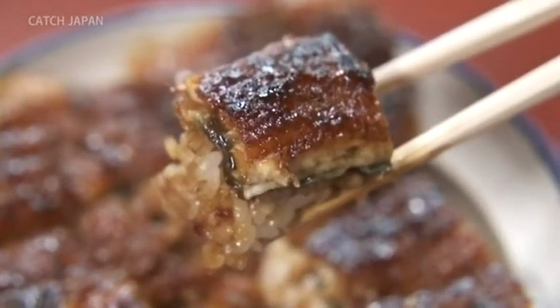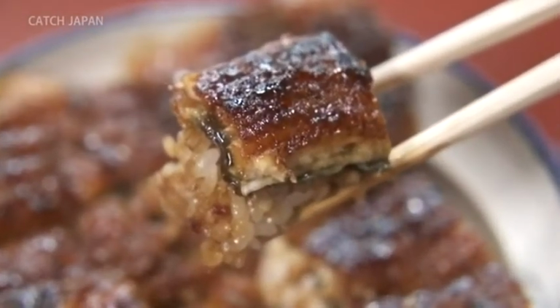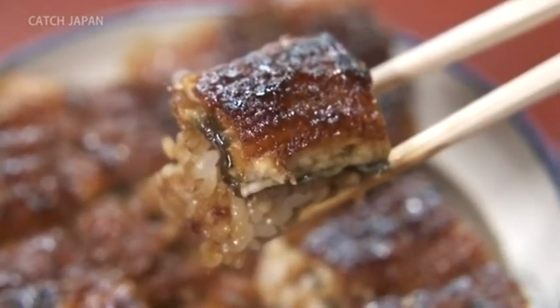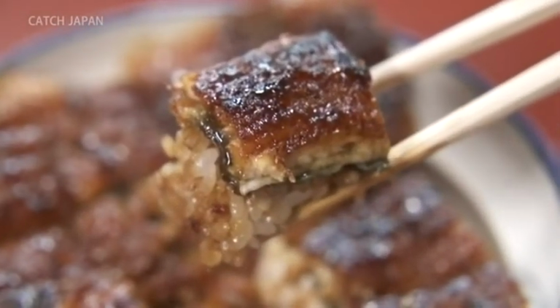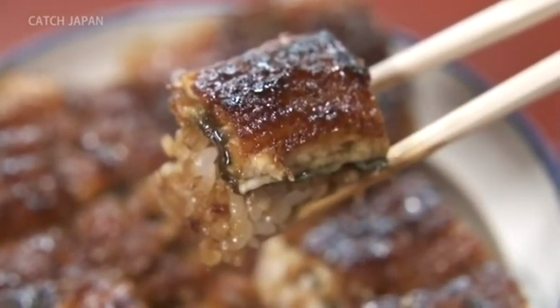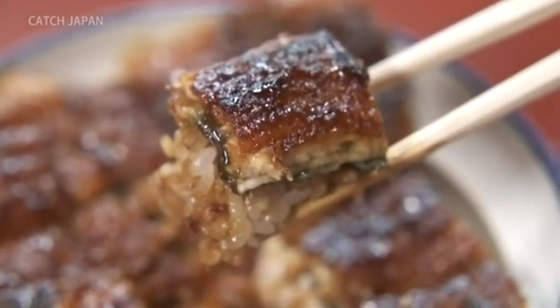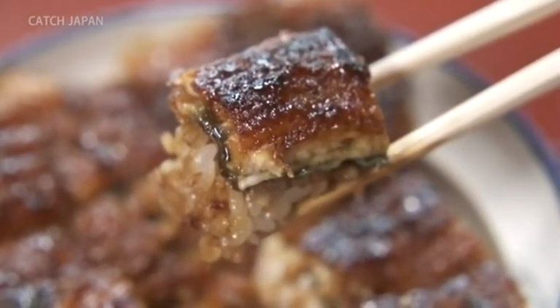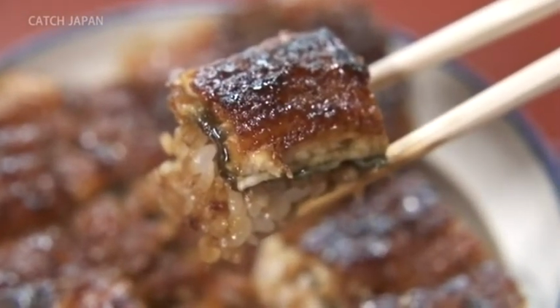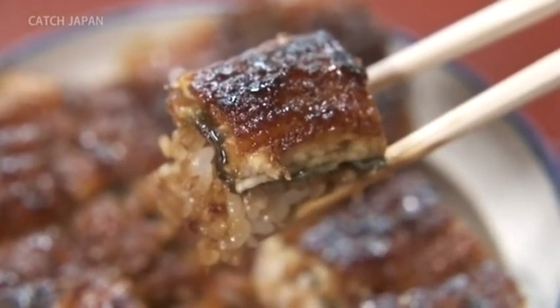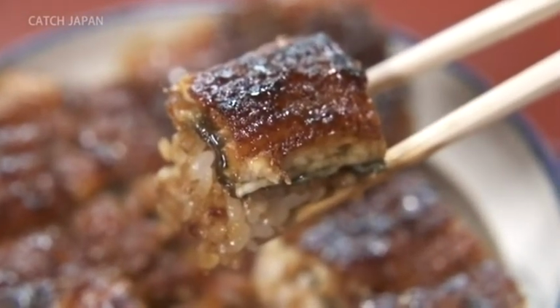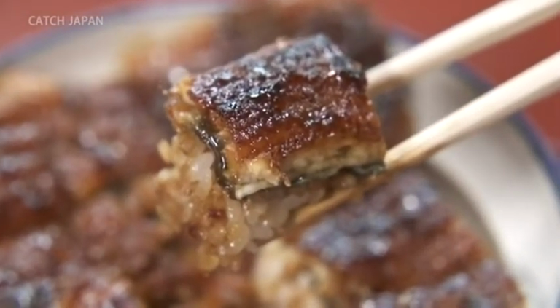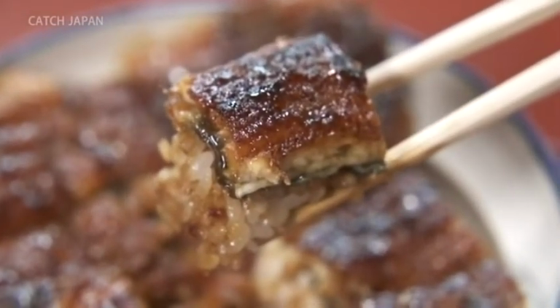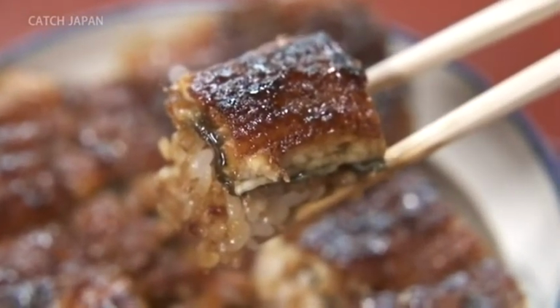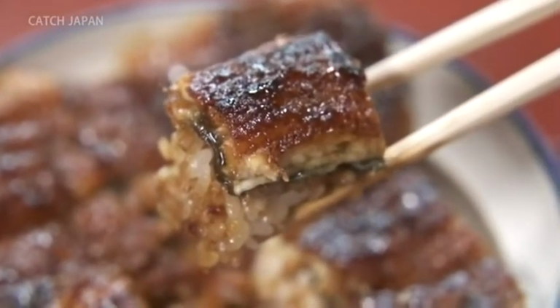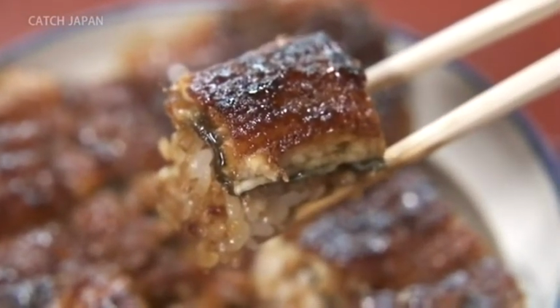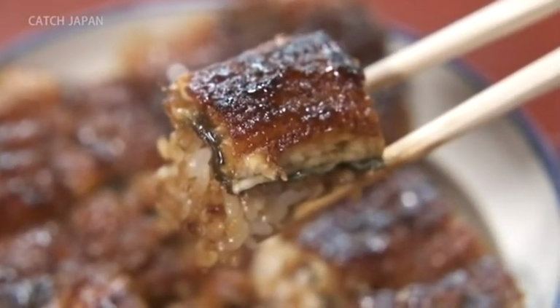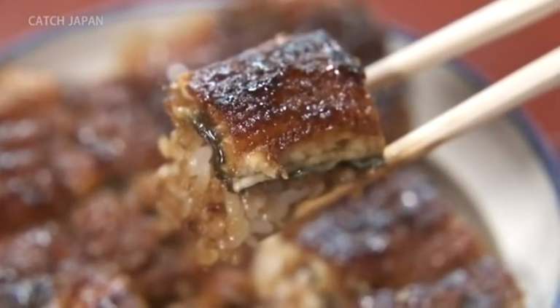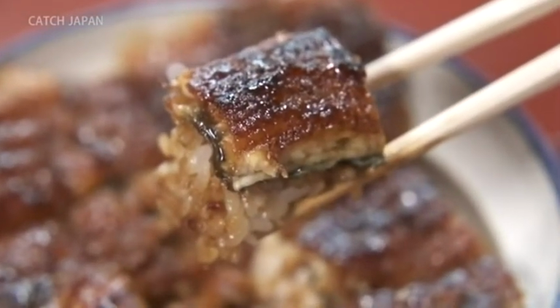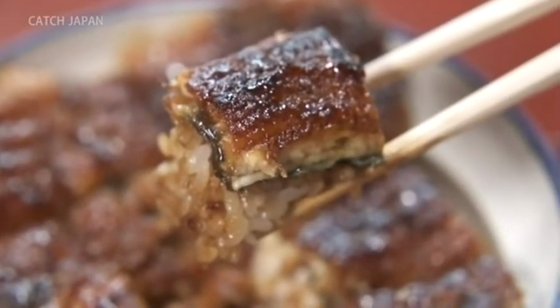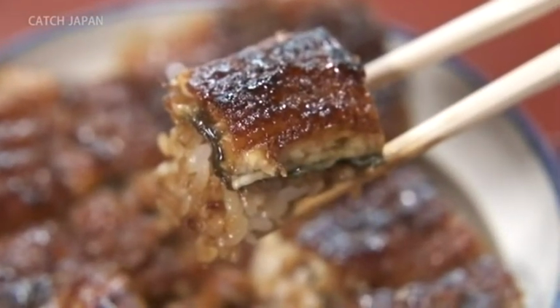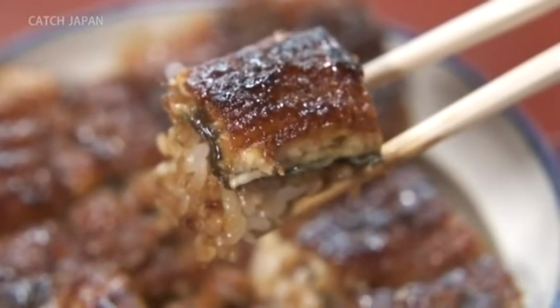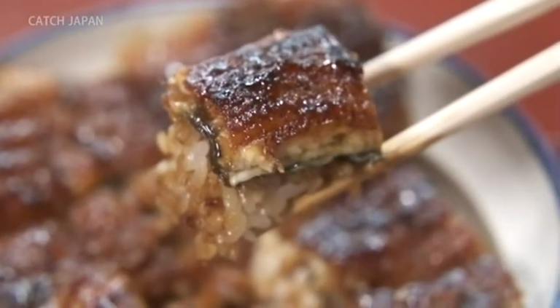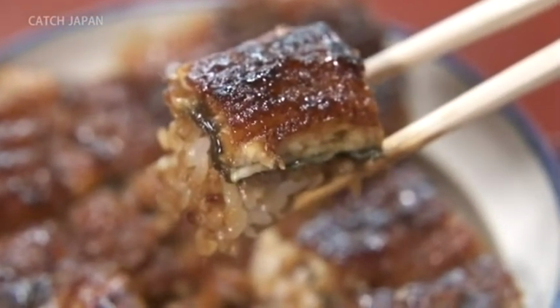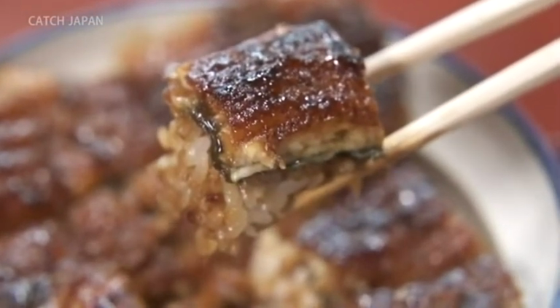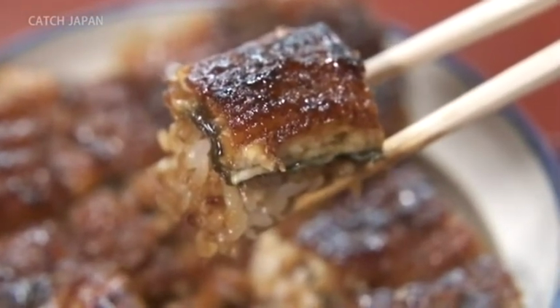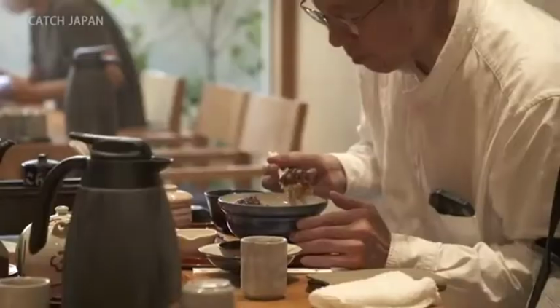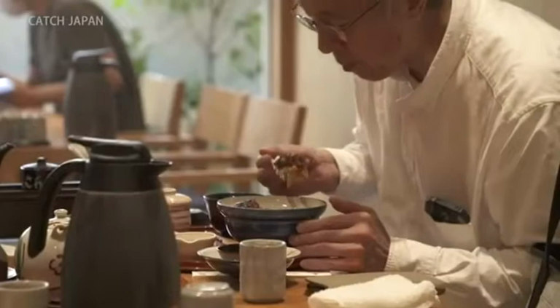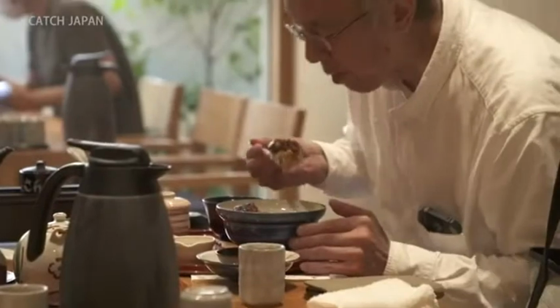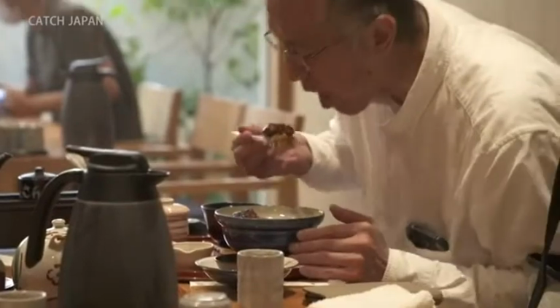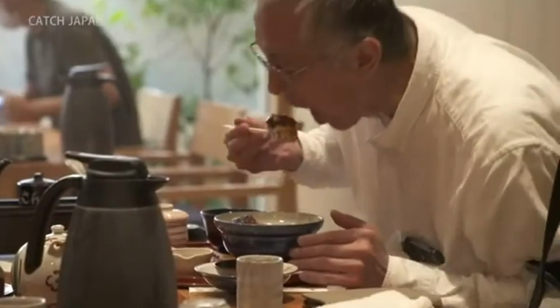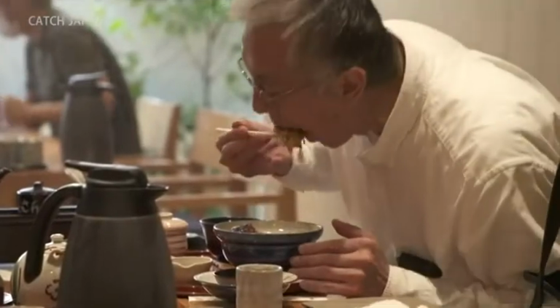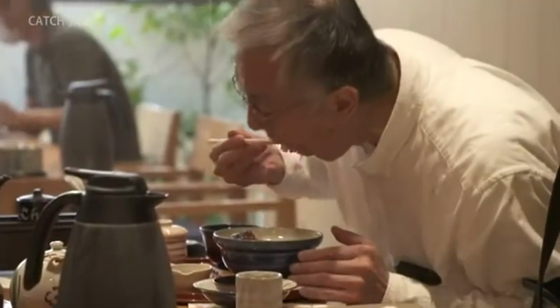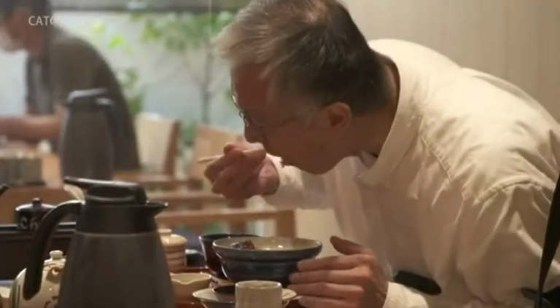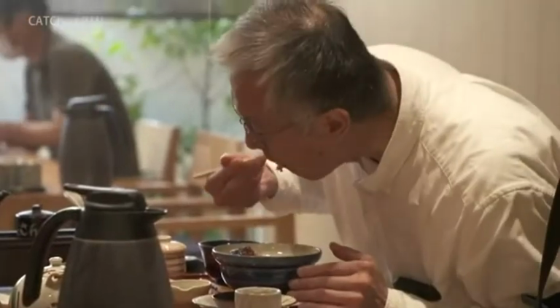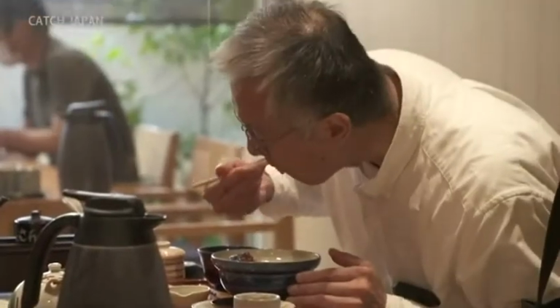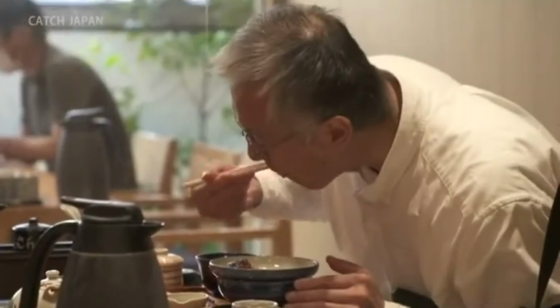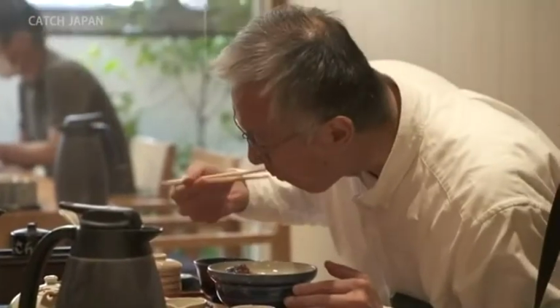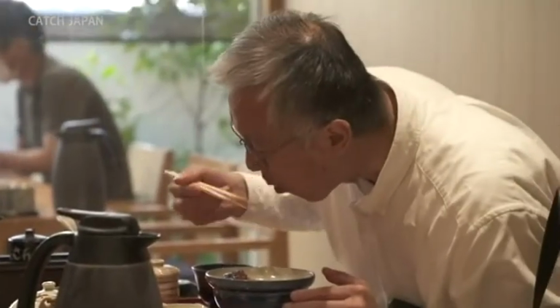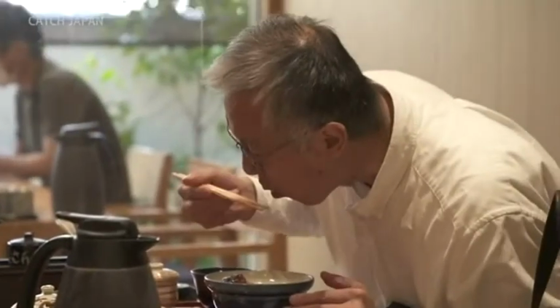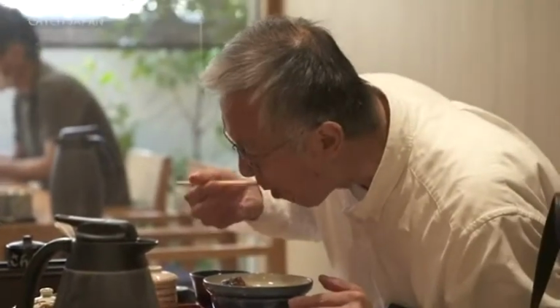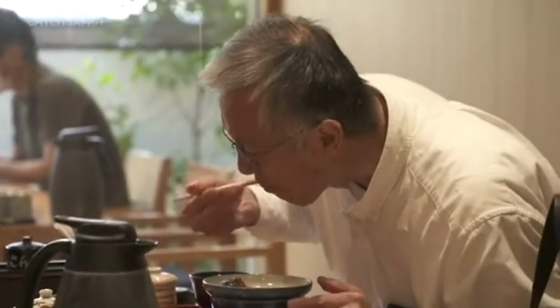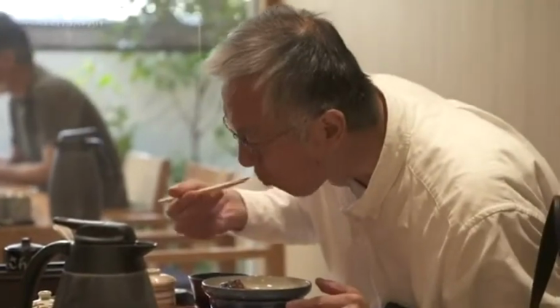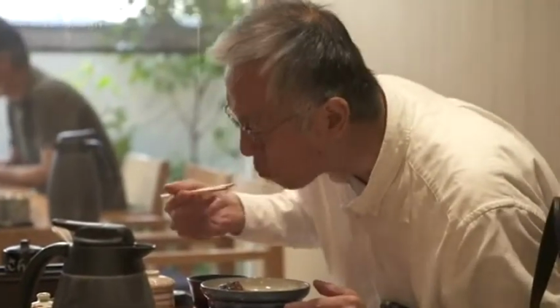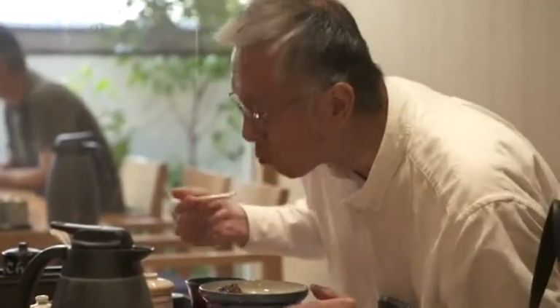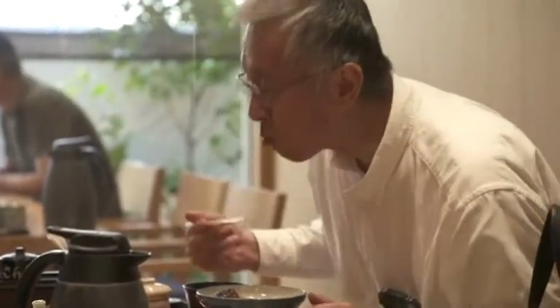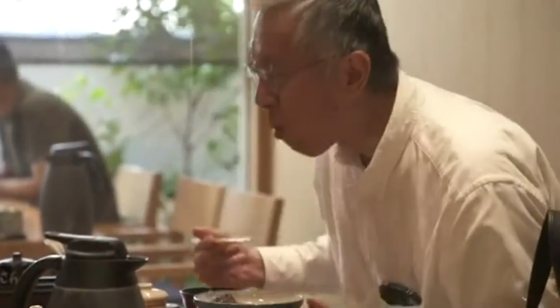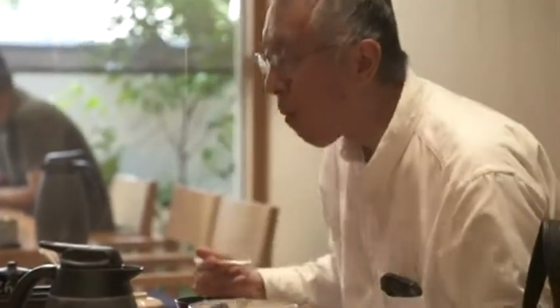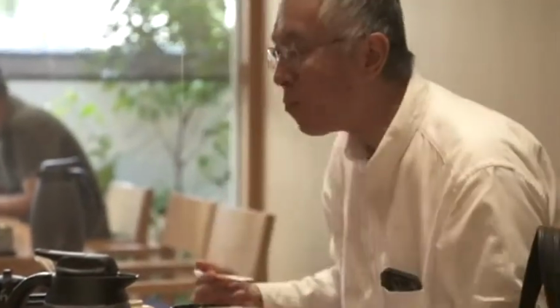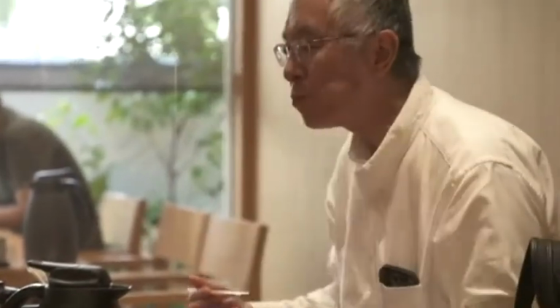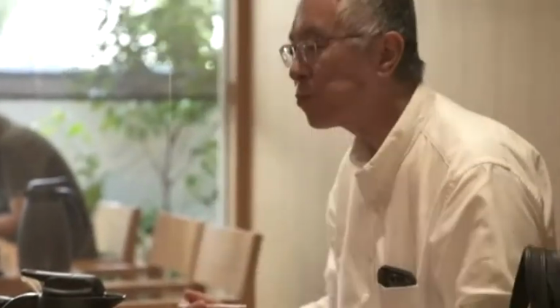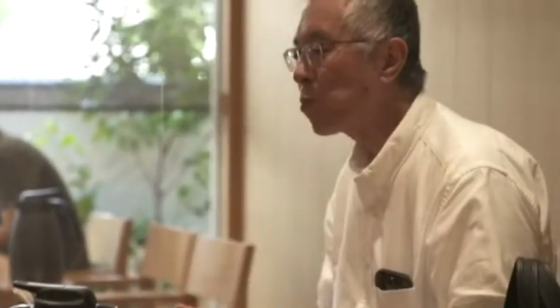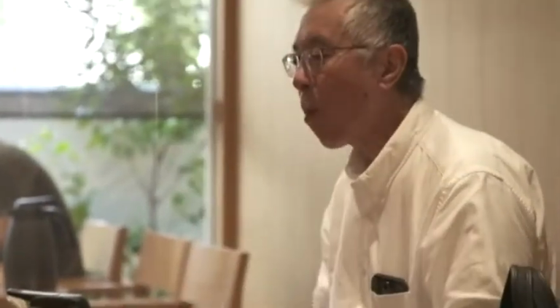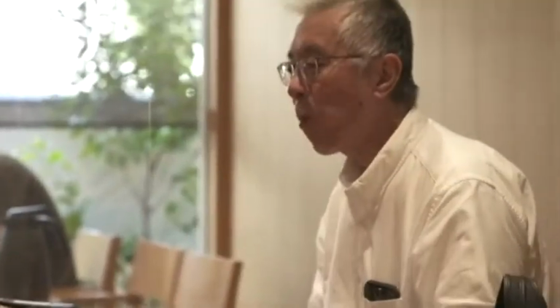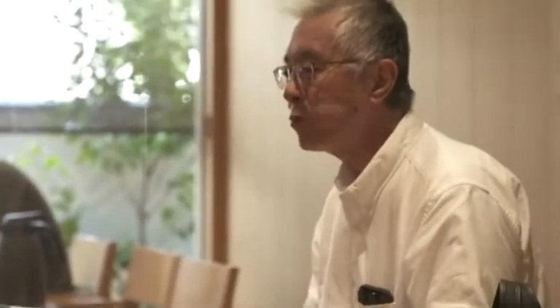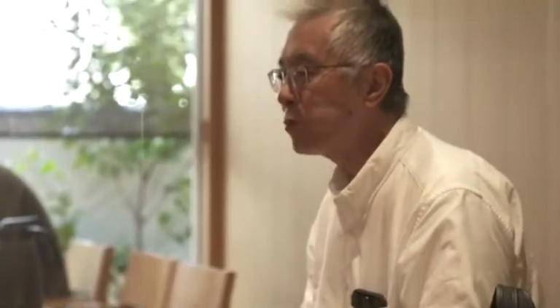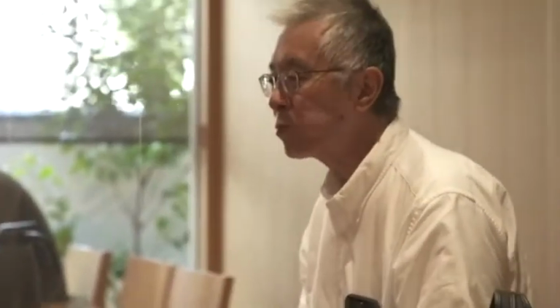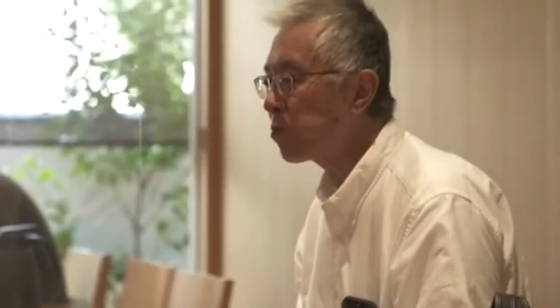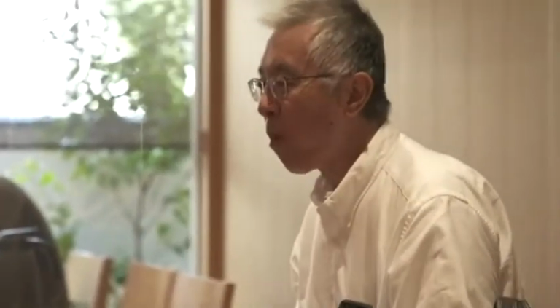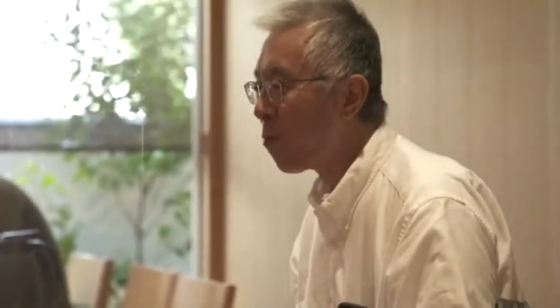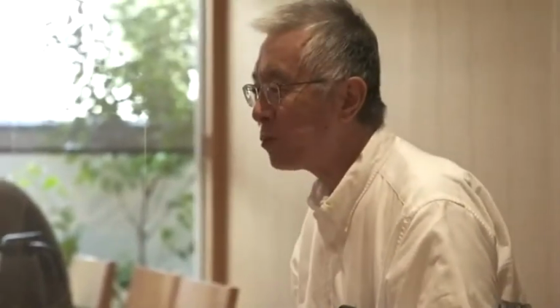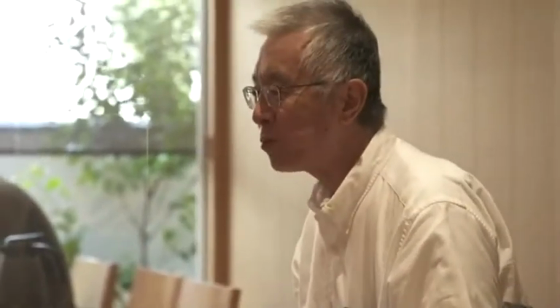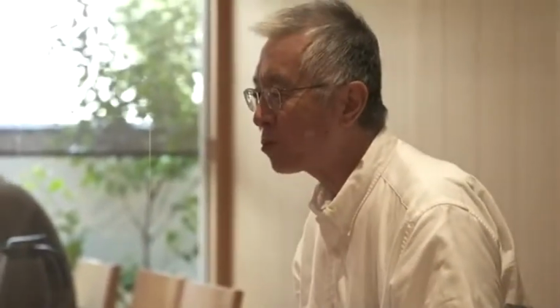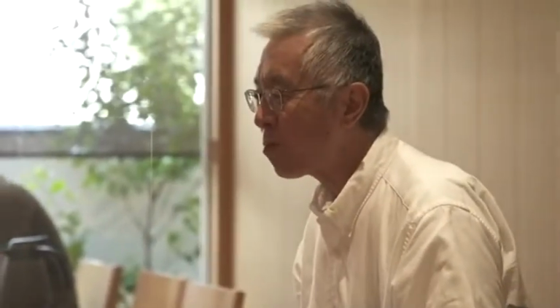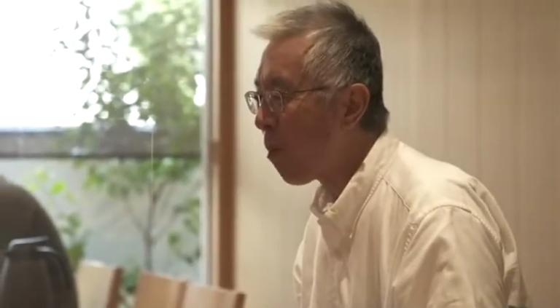In Japan, it's enjoyed at specialty restaurants like sushi and tempura restaurants. One bite and you're in heaven.